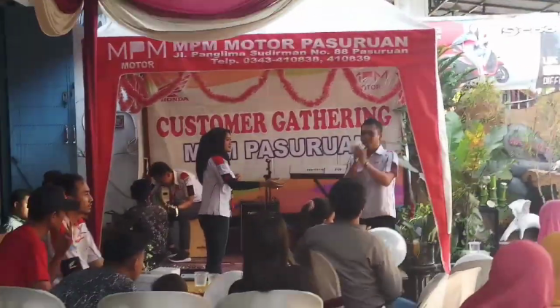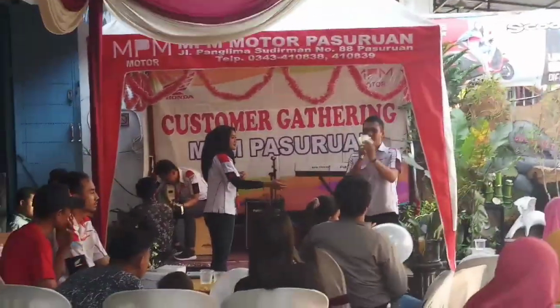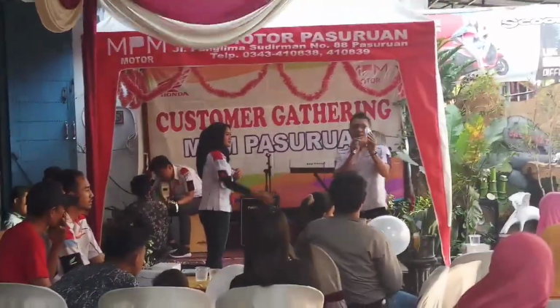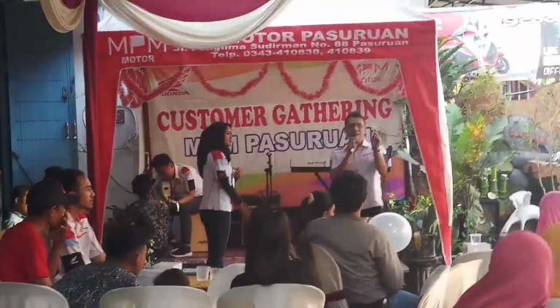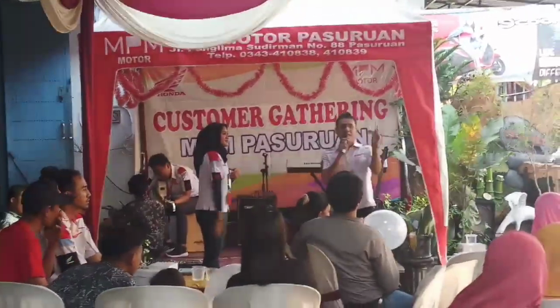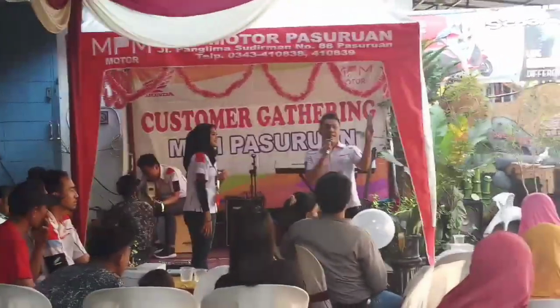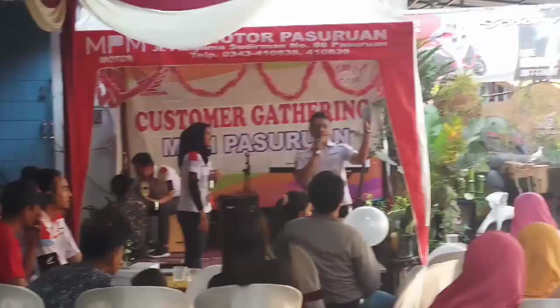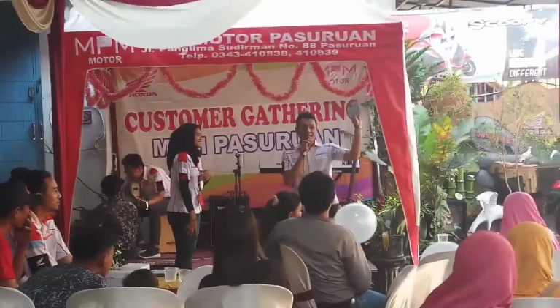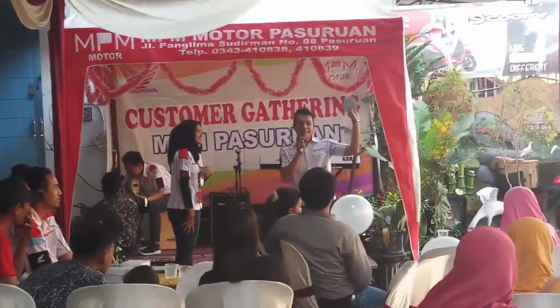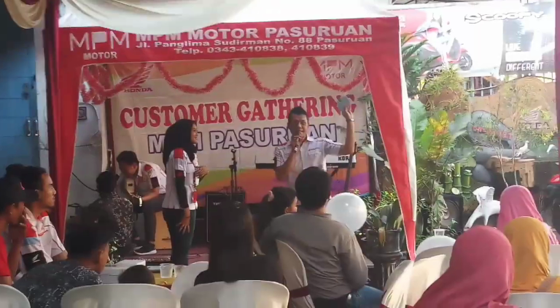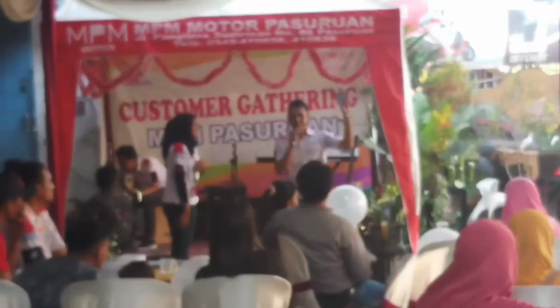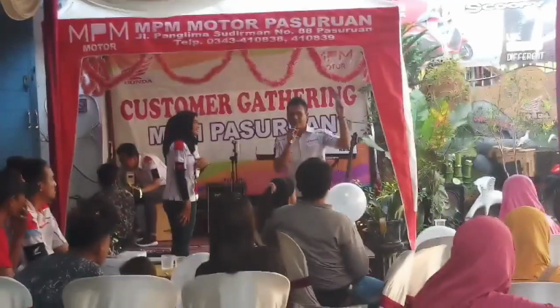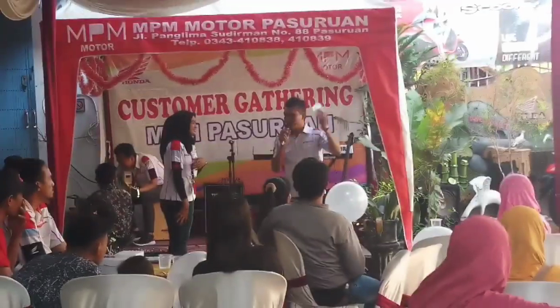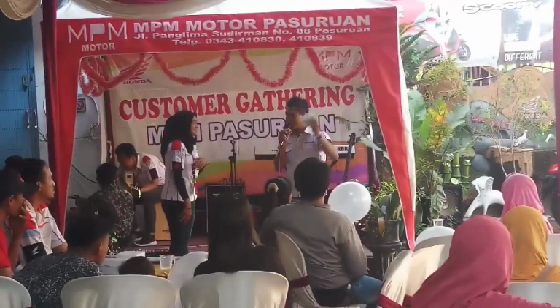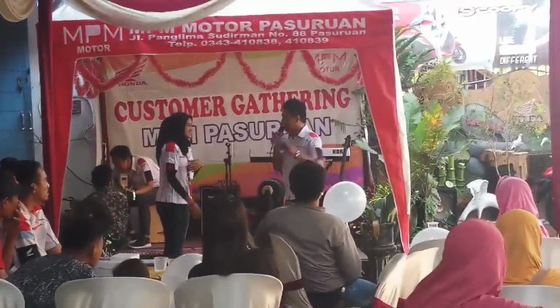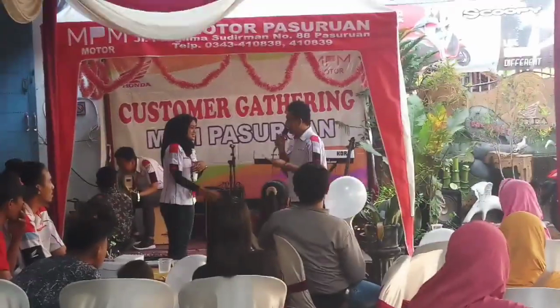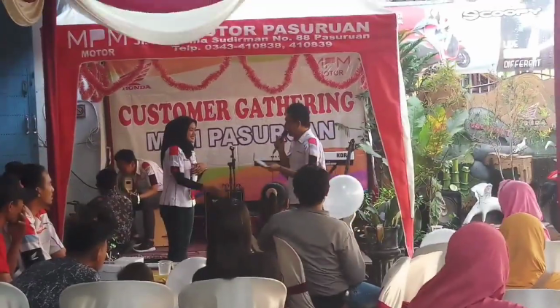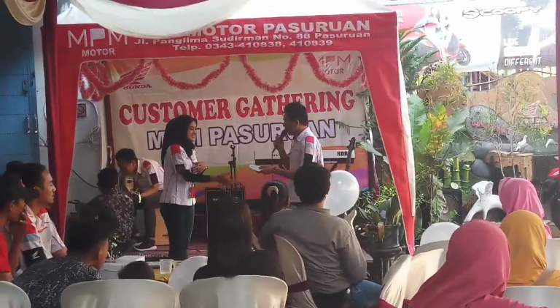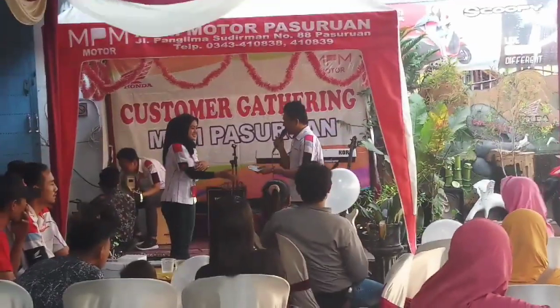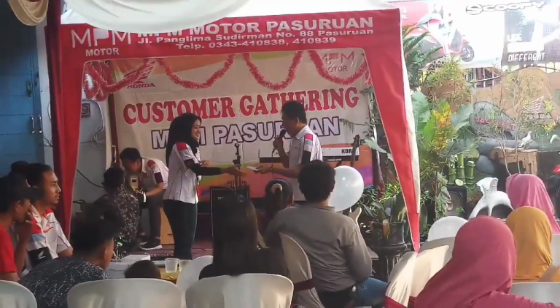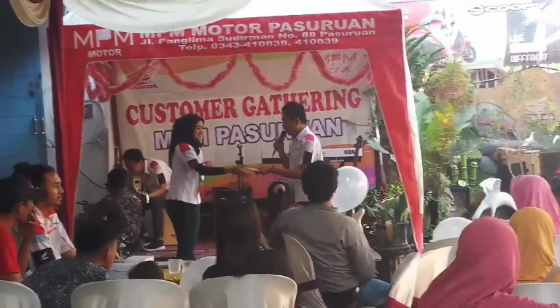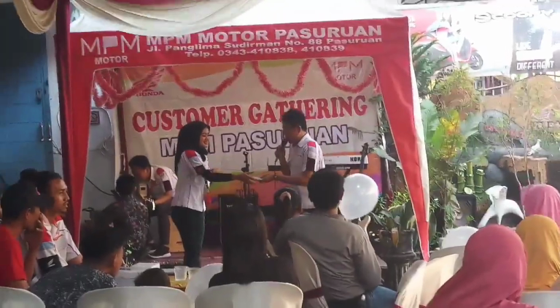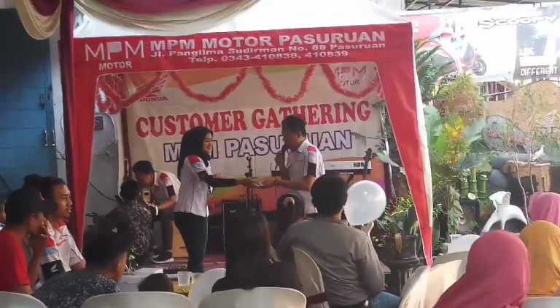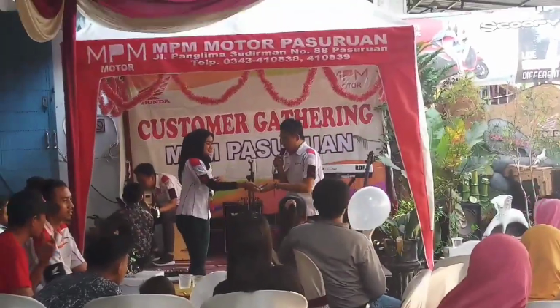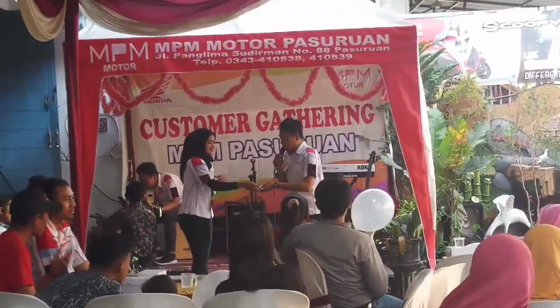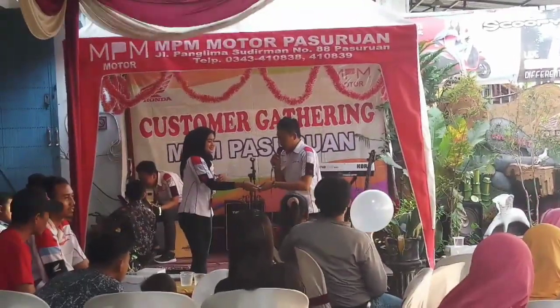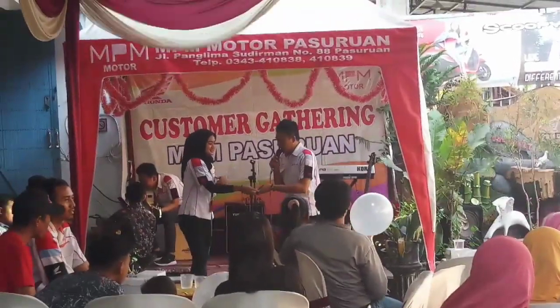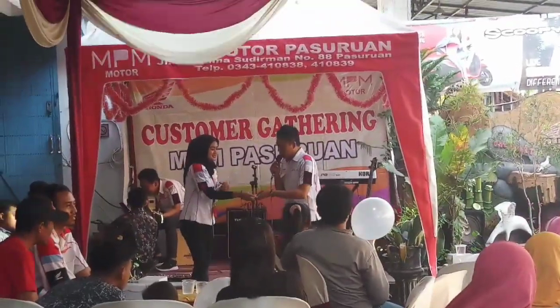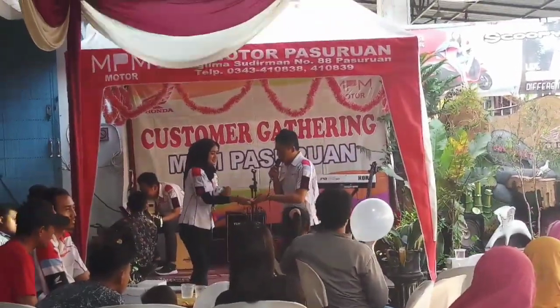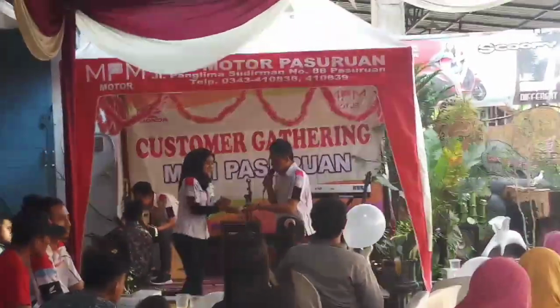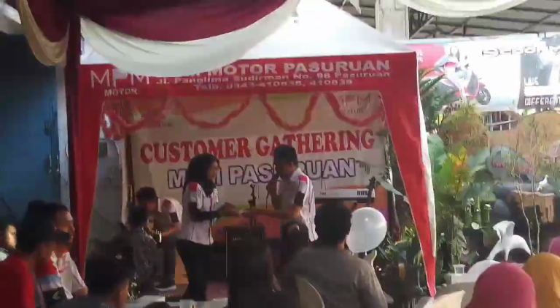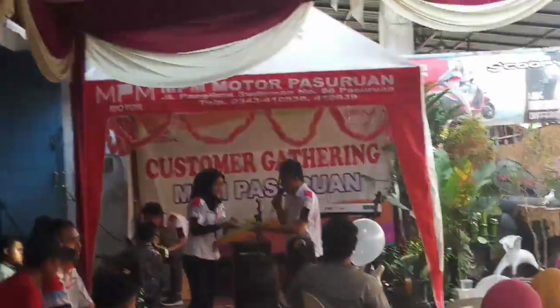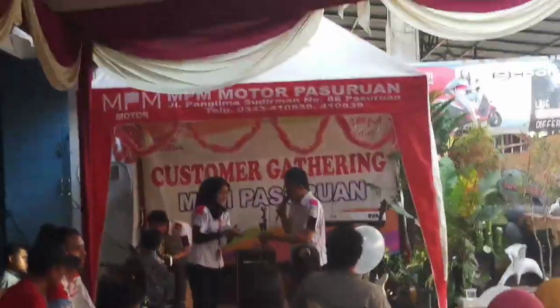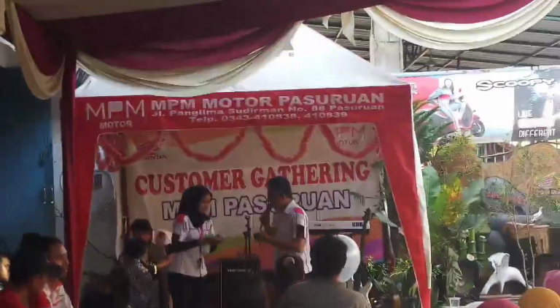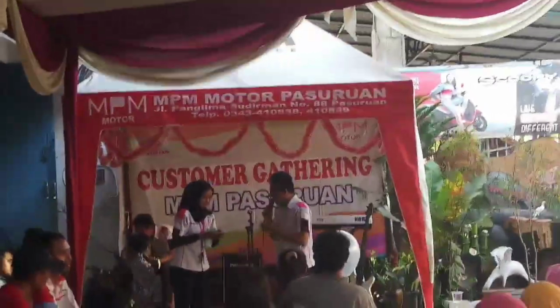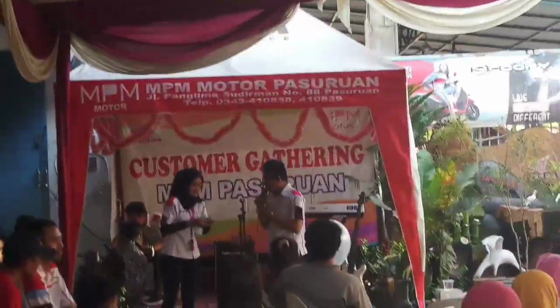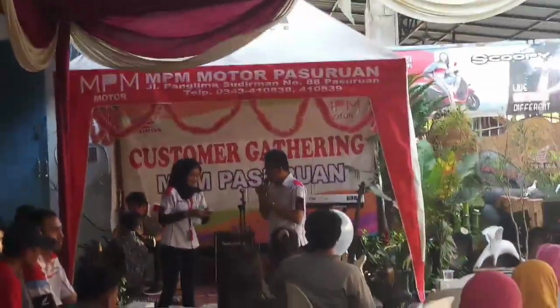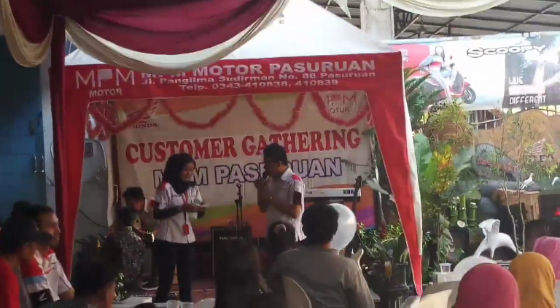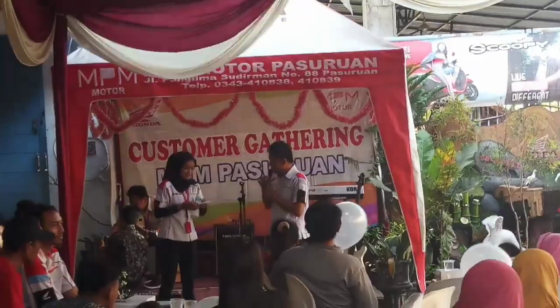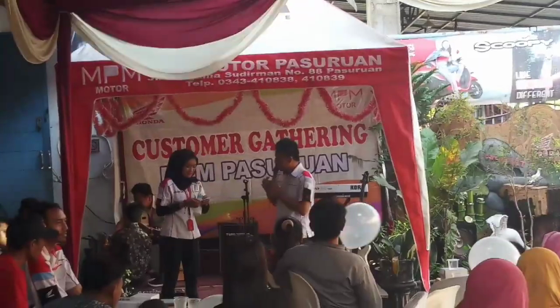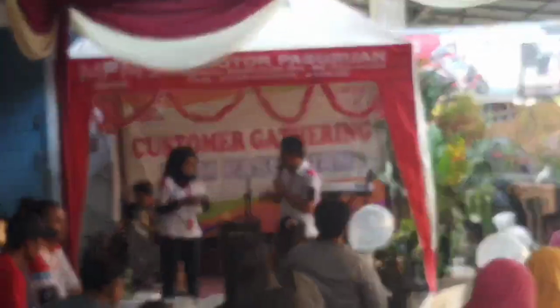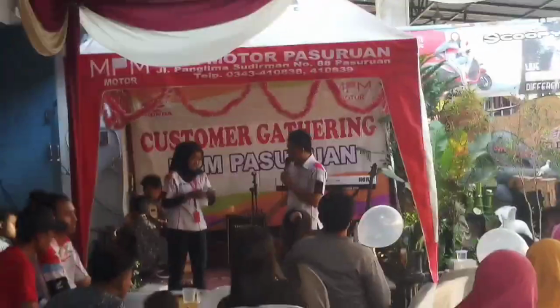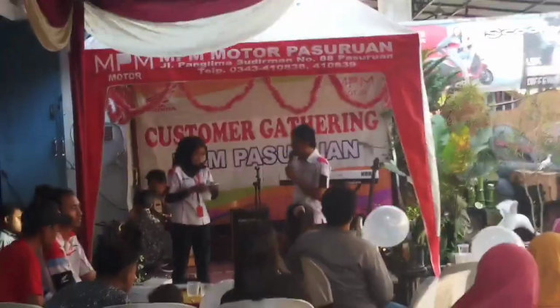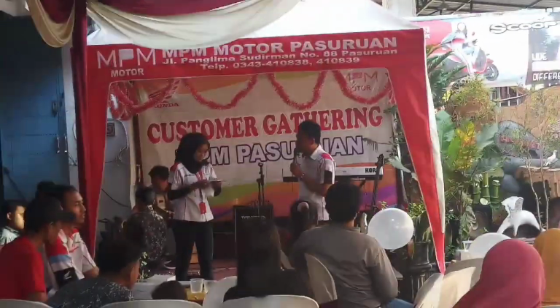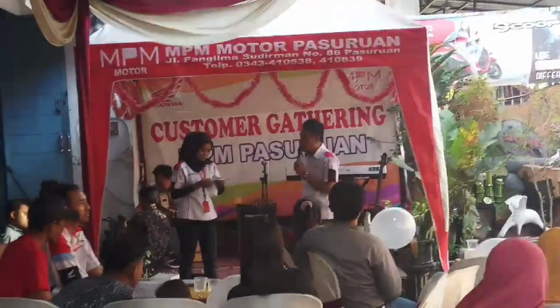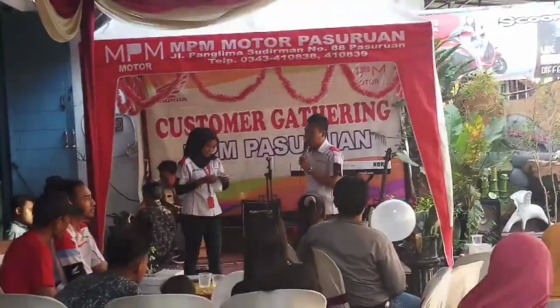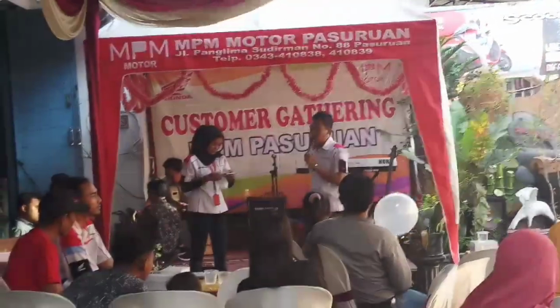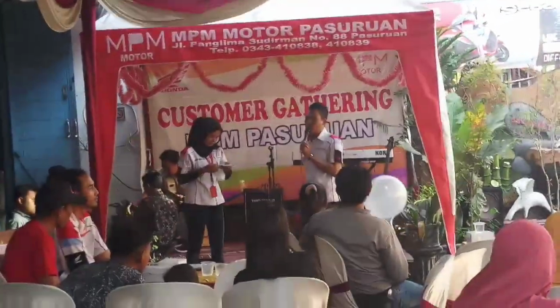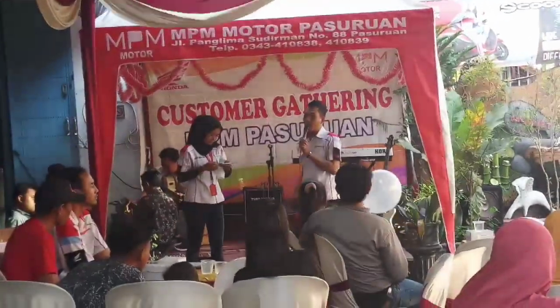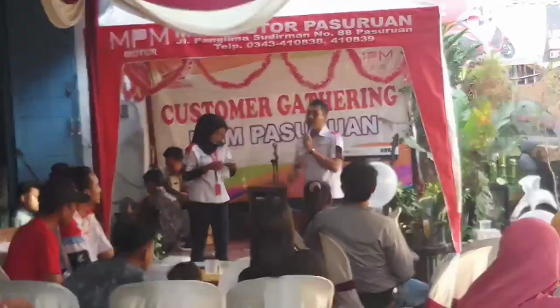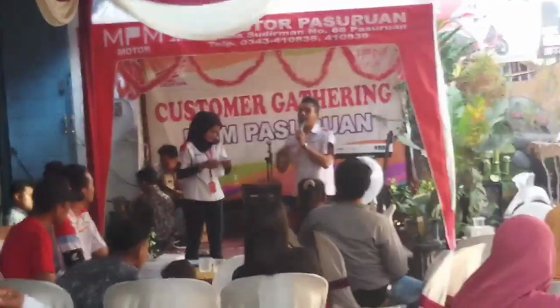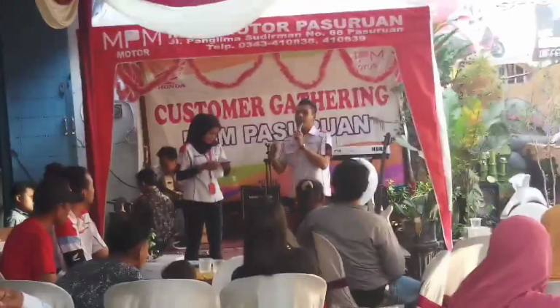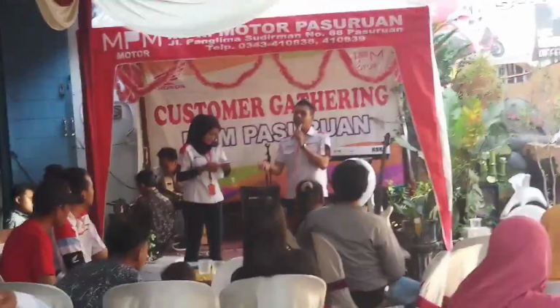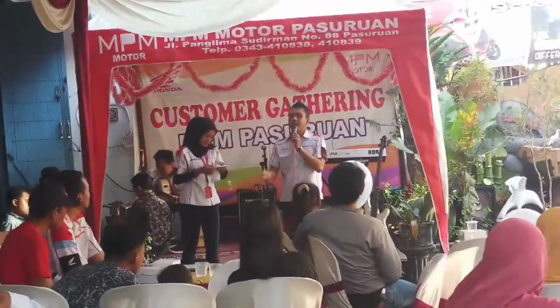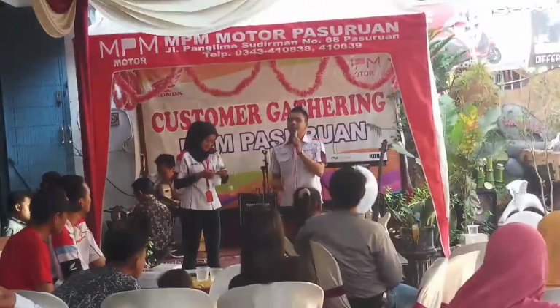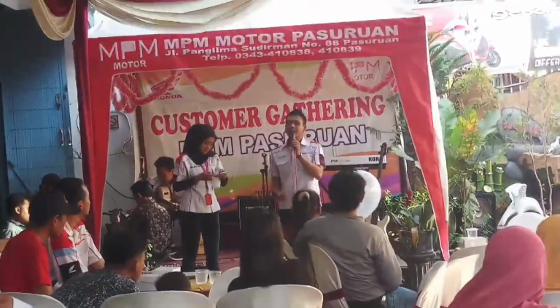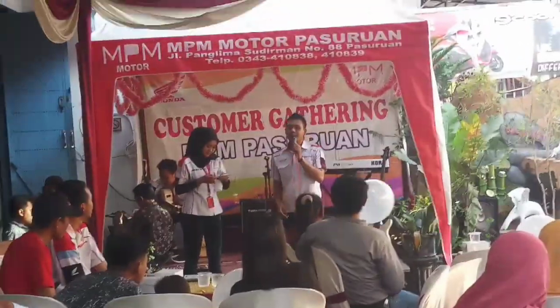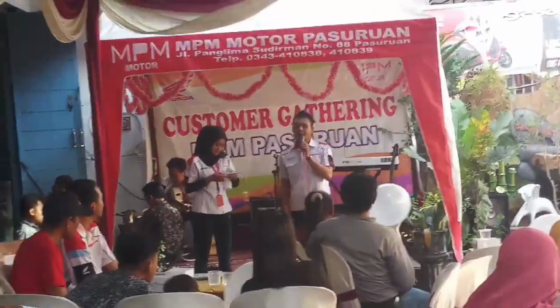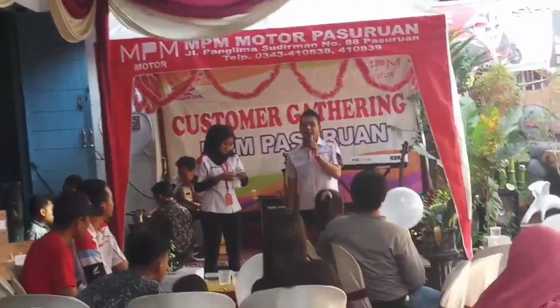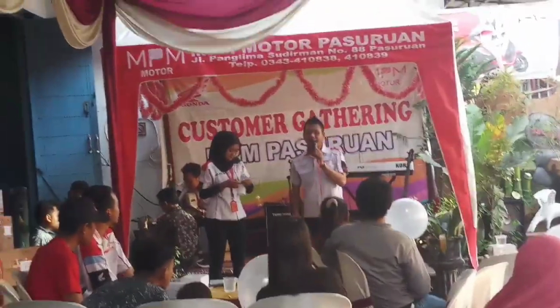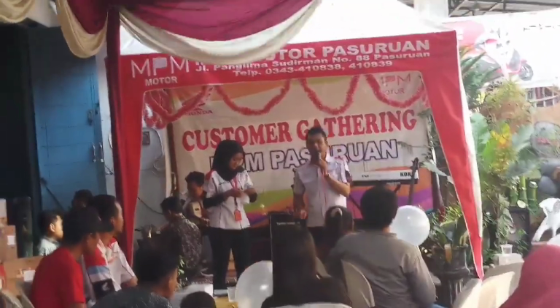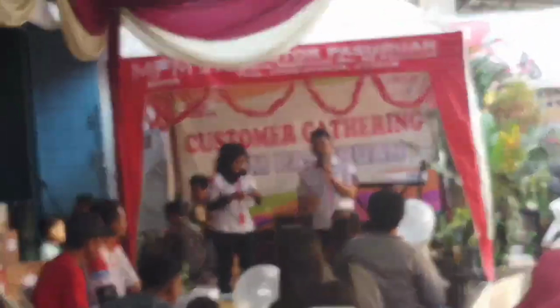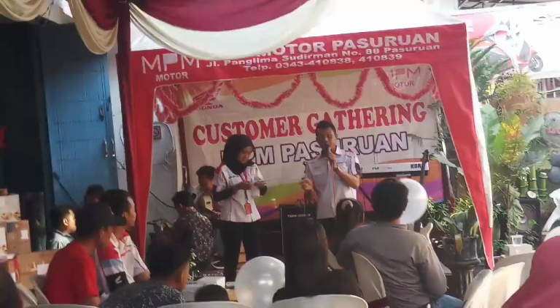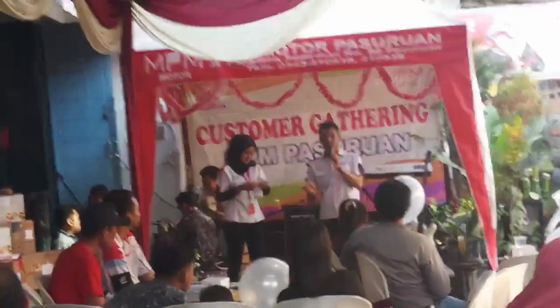Banyak ini ya — lebih dari 100. Hitungnya tadi, masihnya 100.